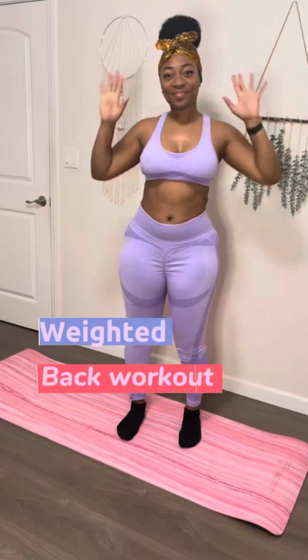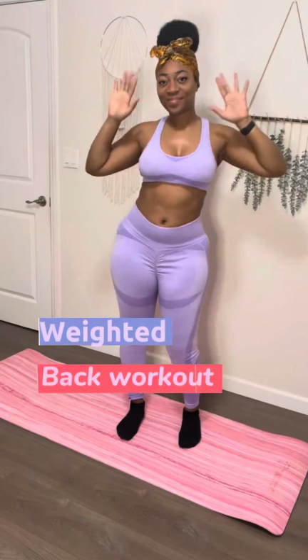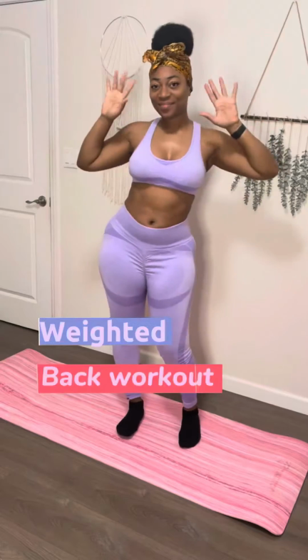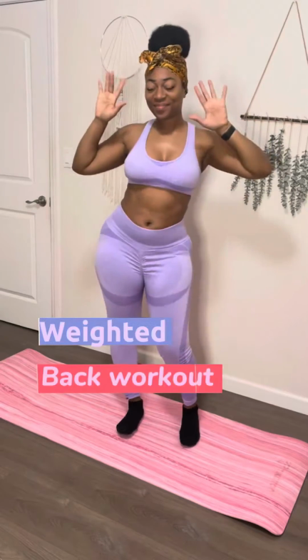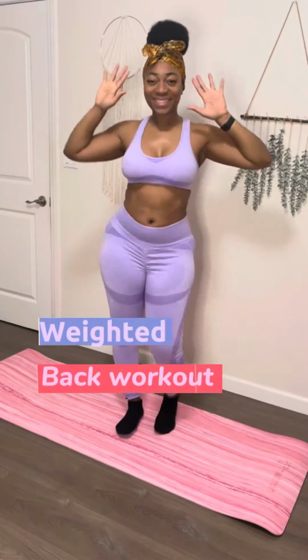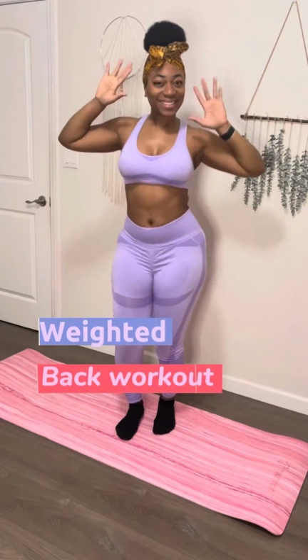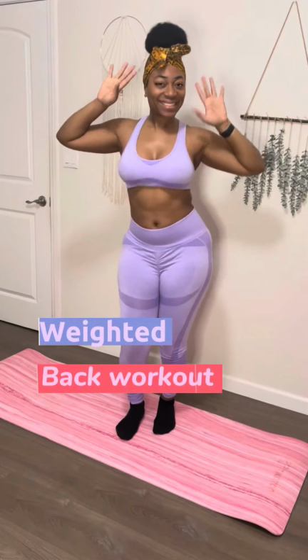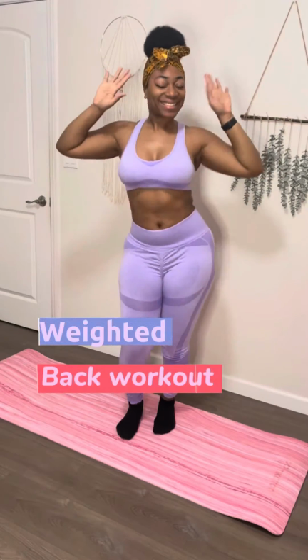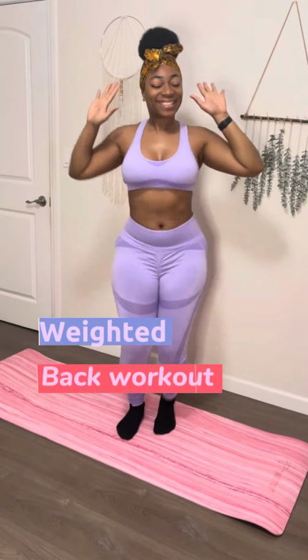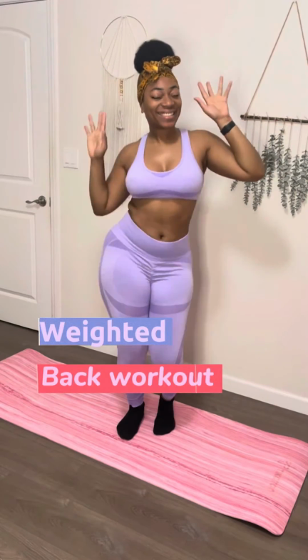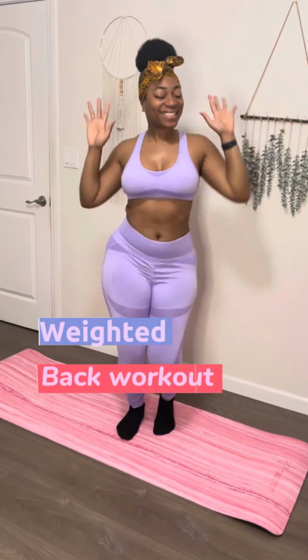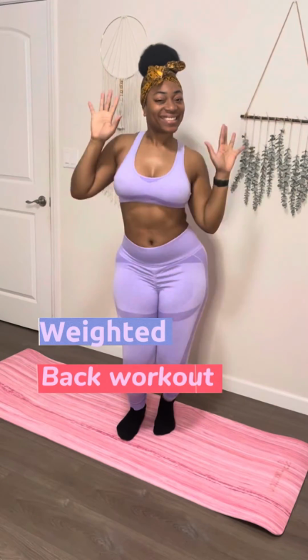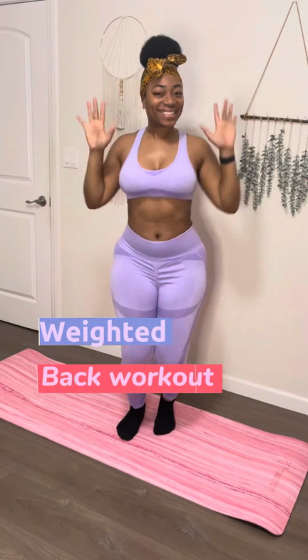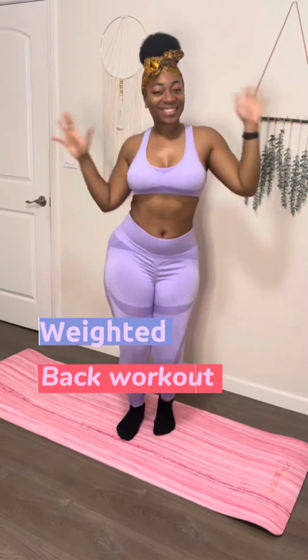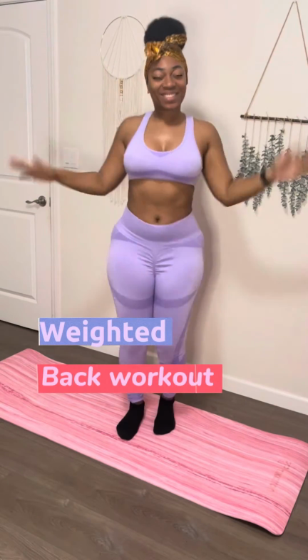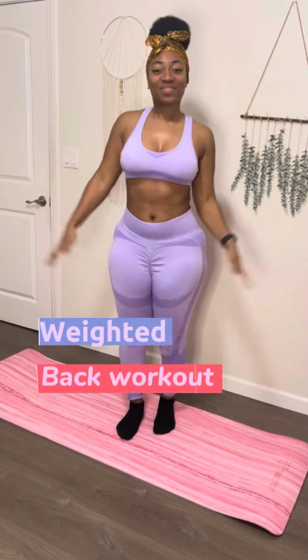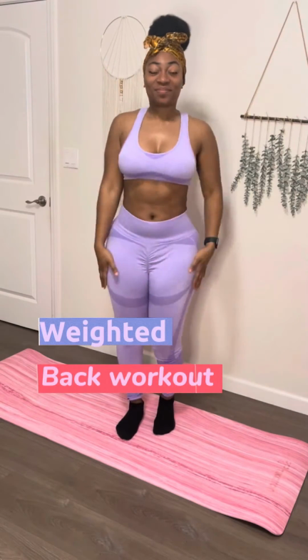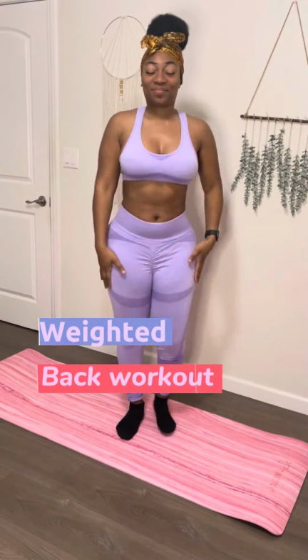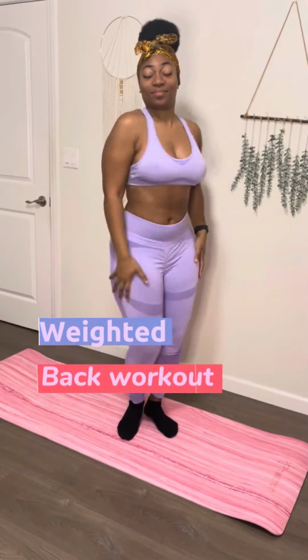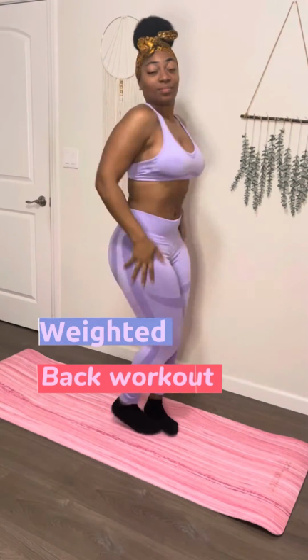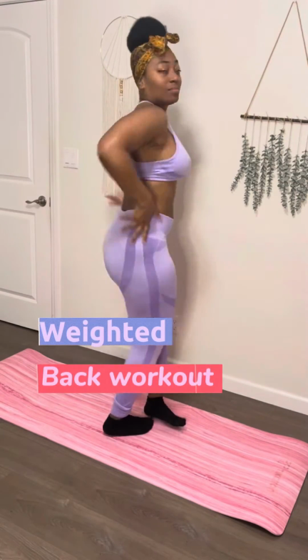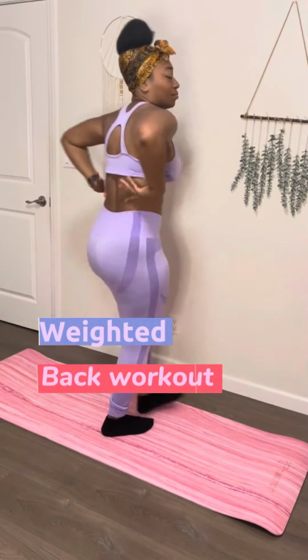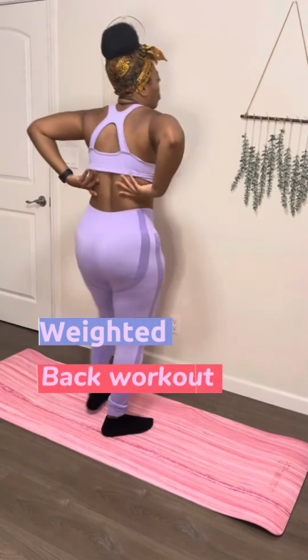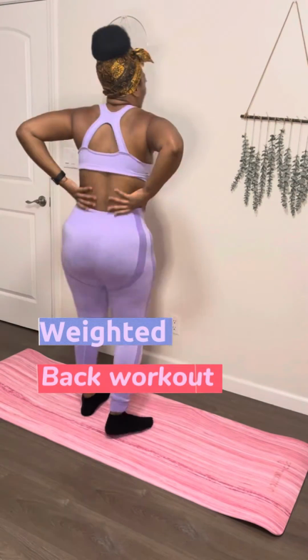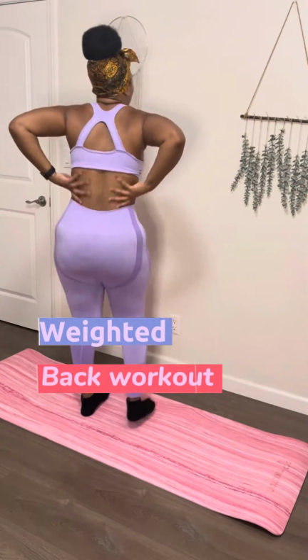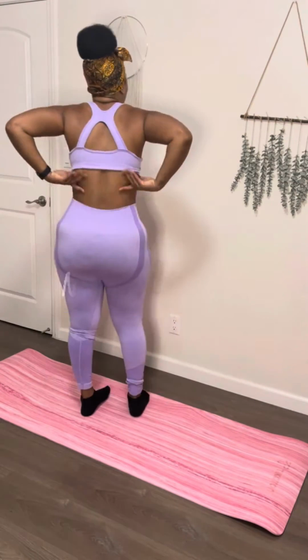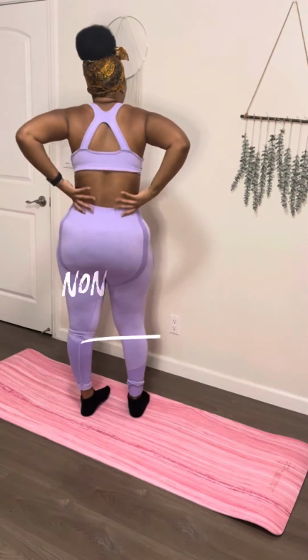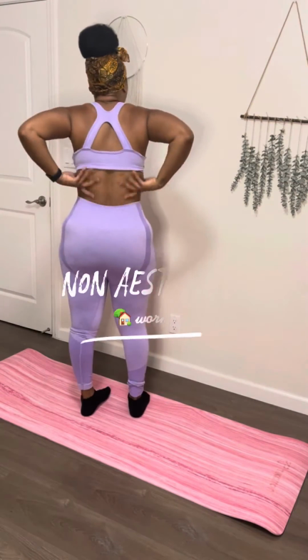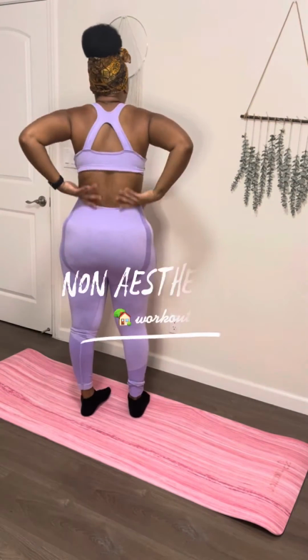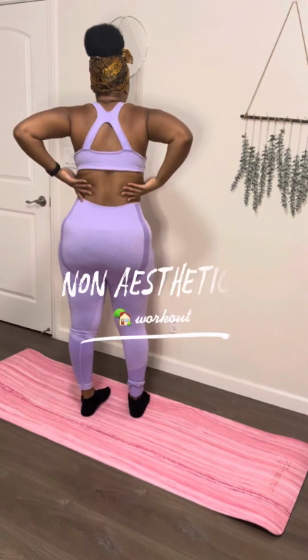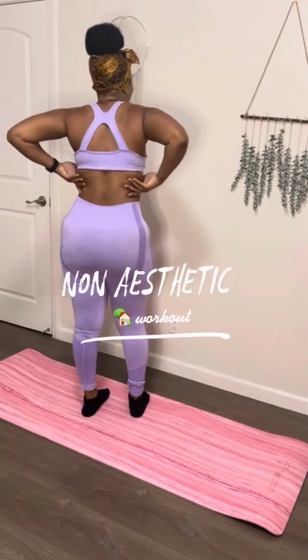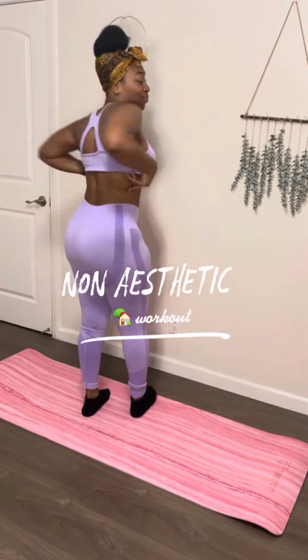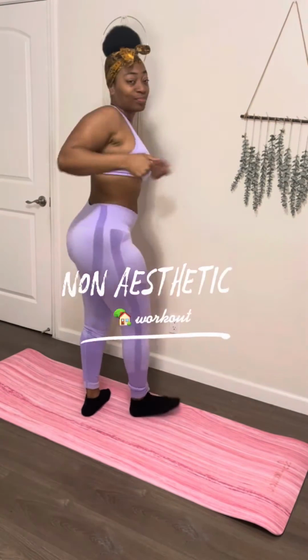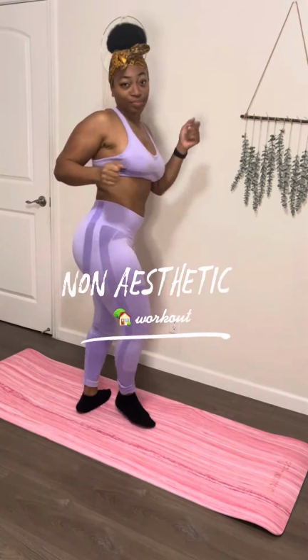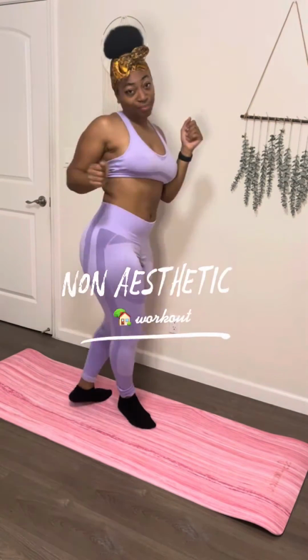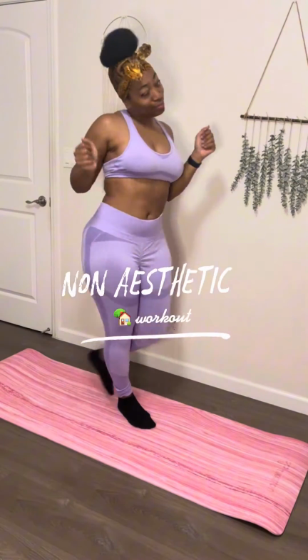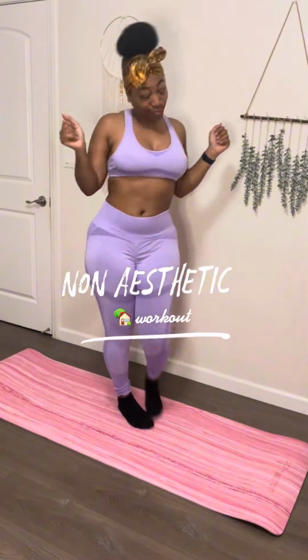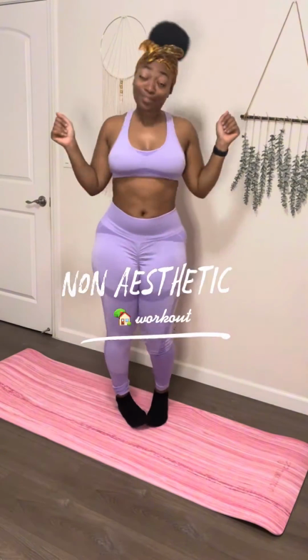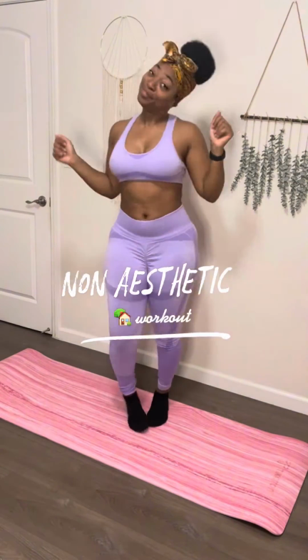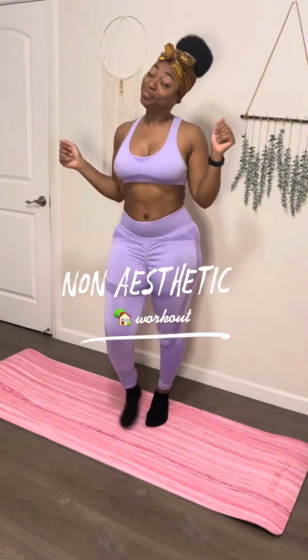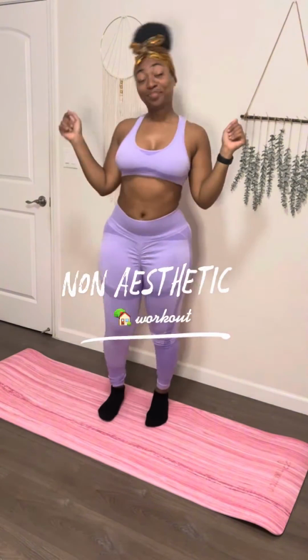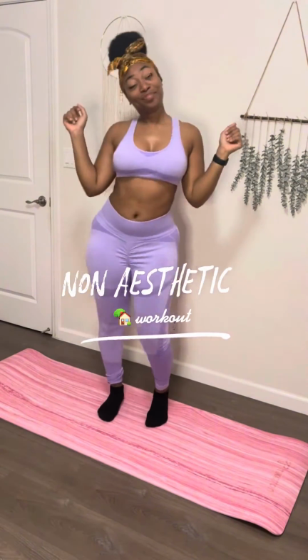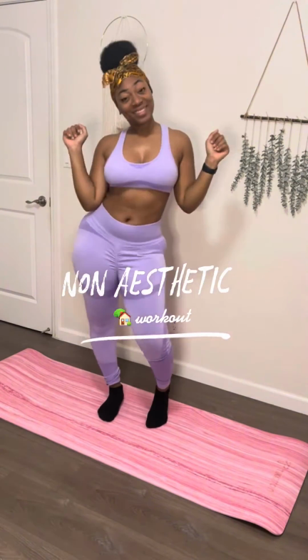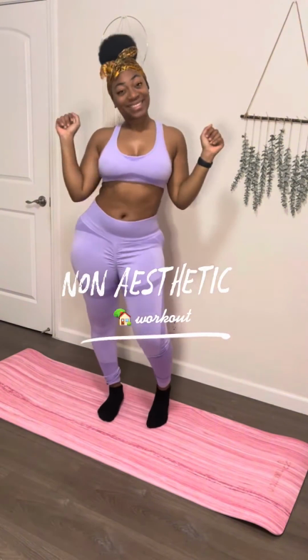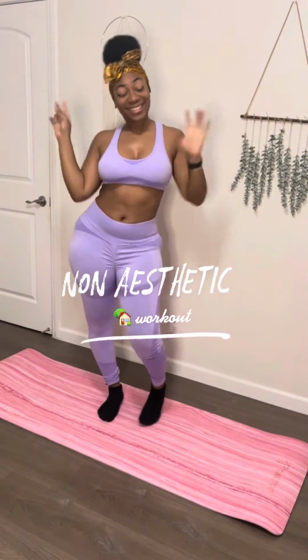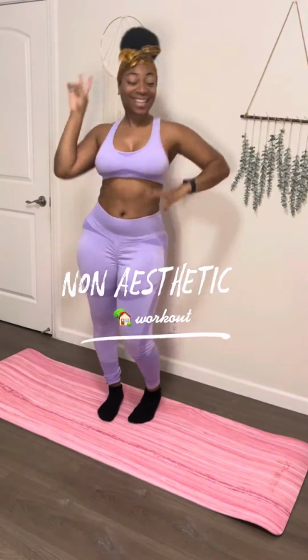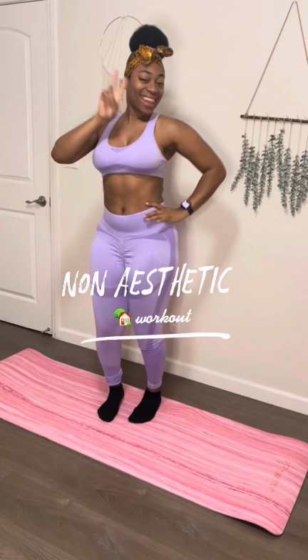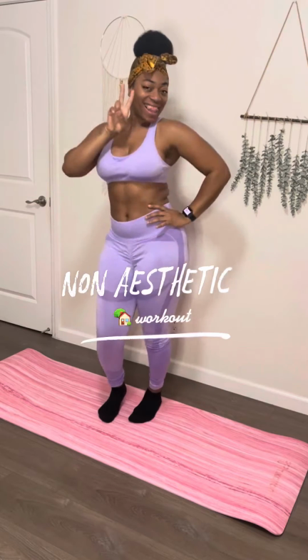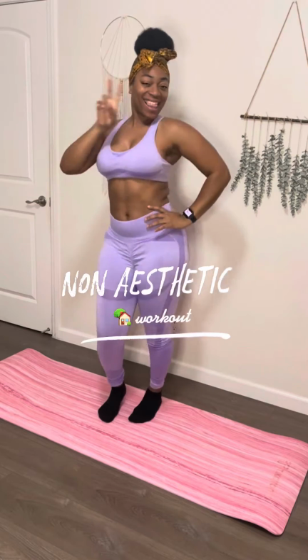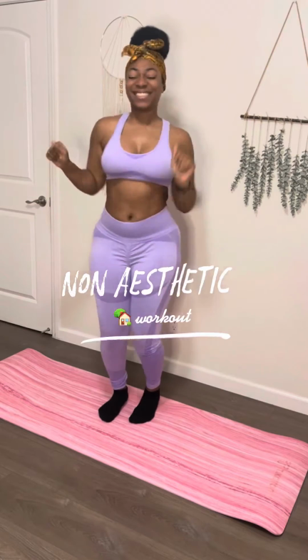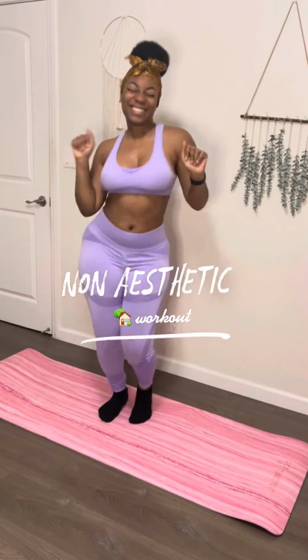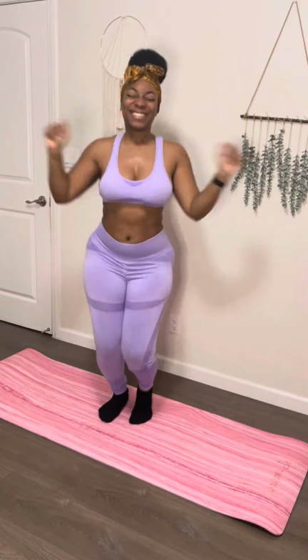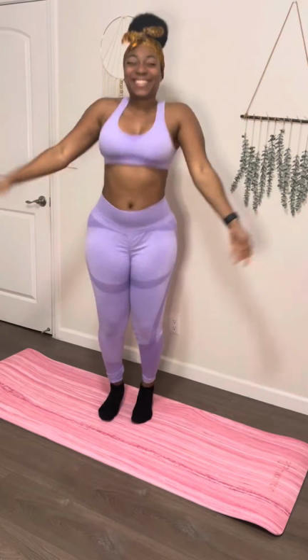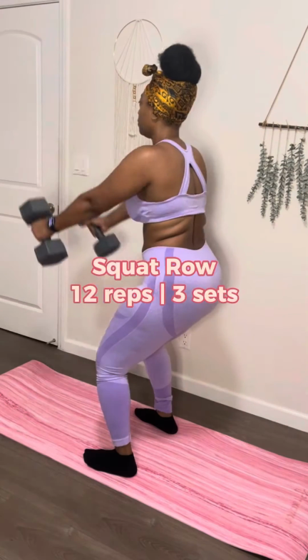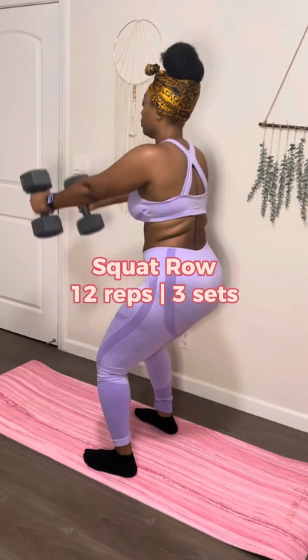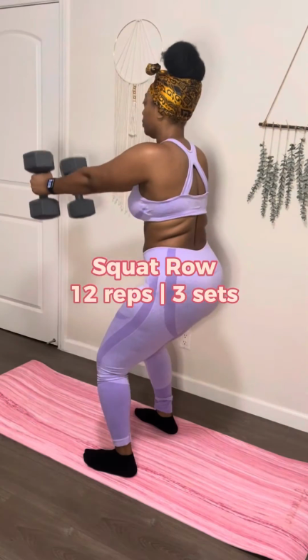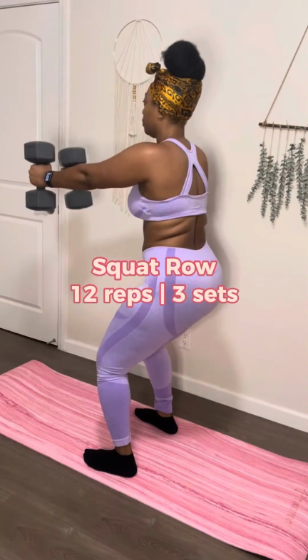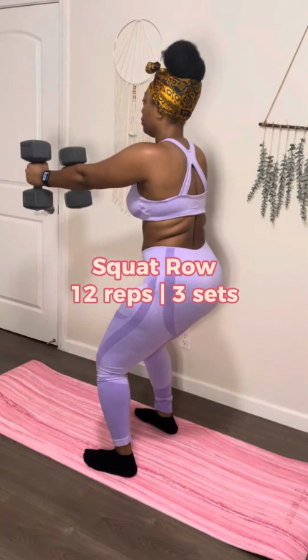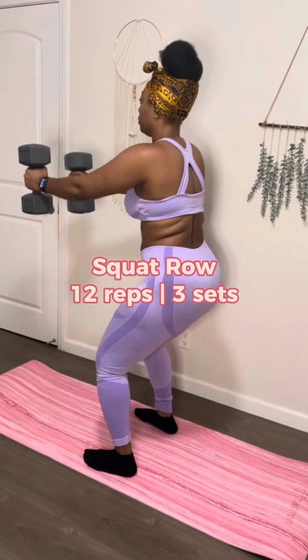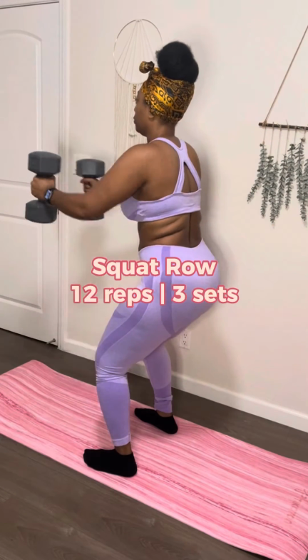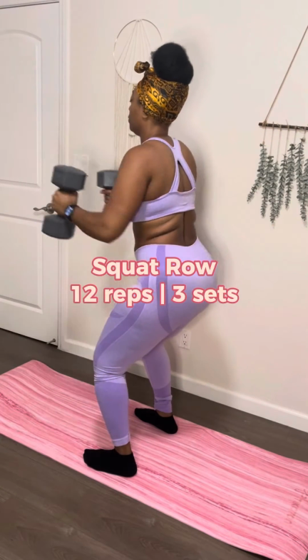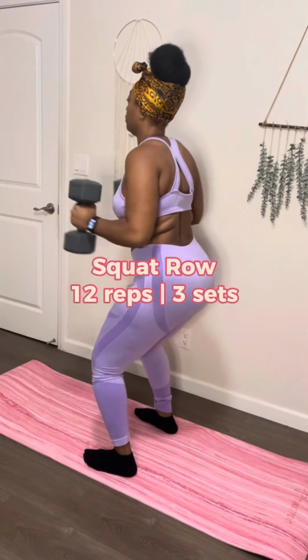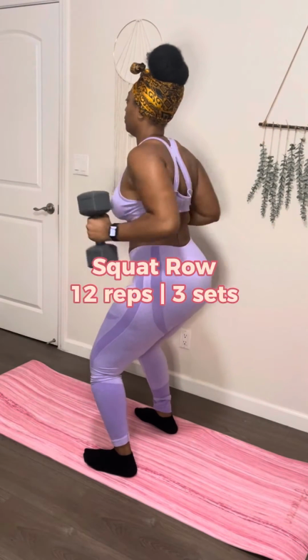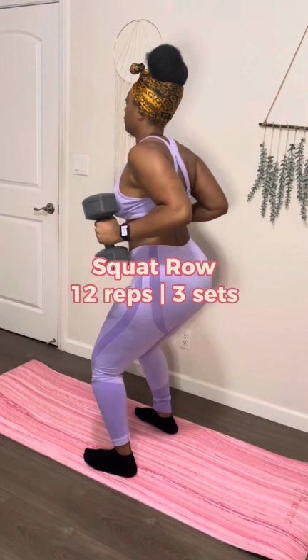Friend, do you have stubborn back dips that you just want to go toe-to-toe with, because how dare y'all just be chilling back there? Don't worry — on today's non-aesthetic home workout, we're doing a weighted back workout.